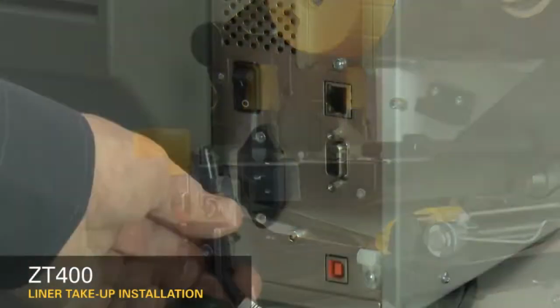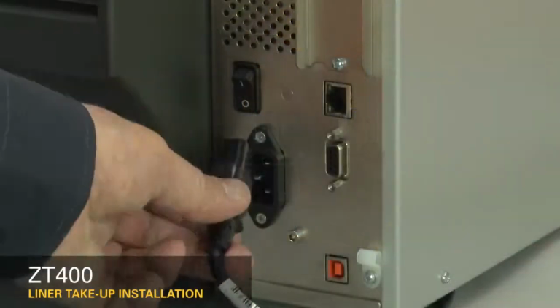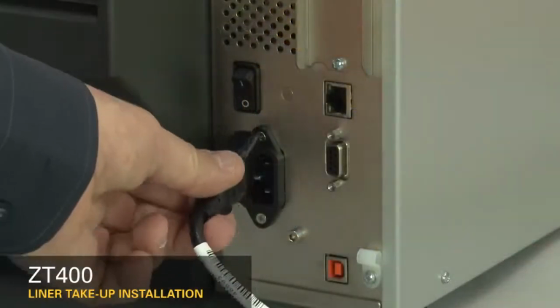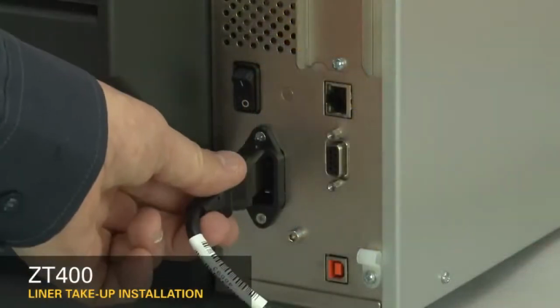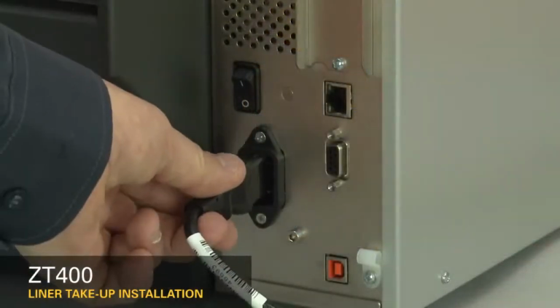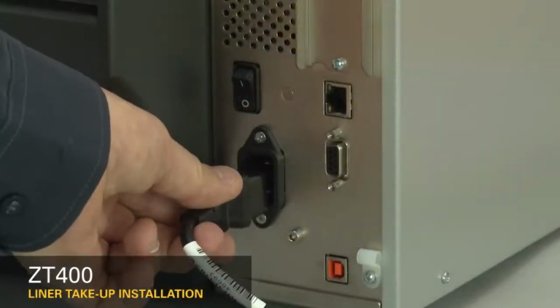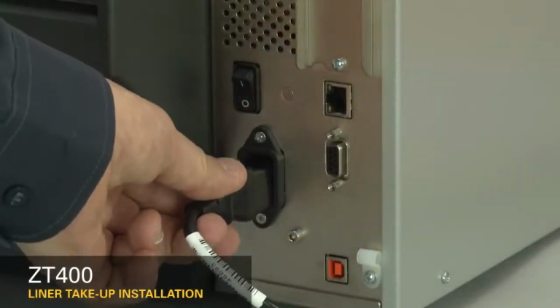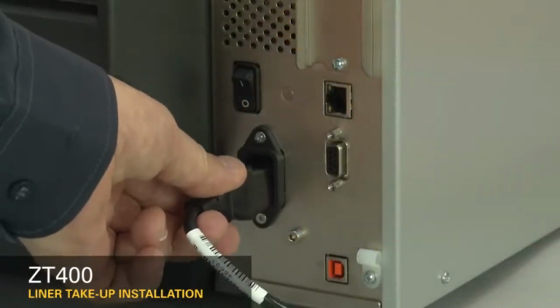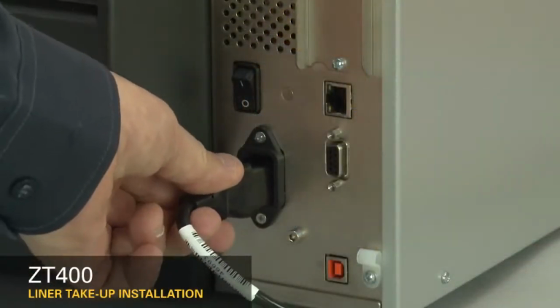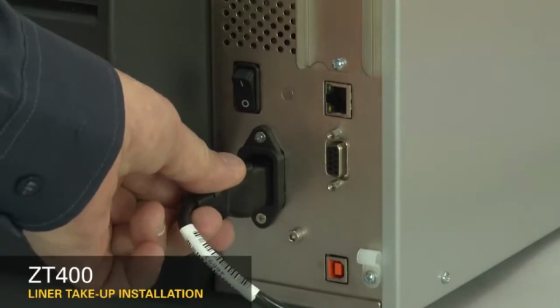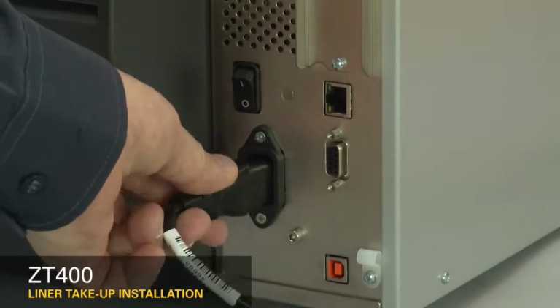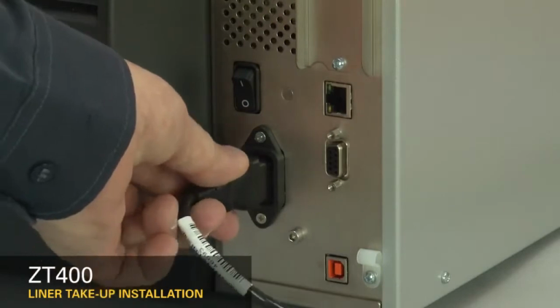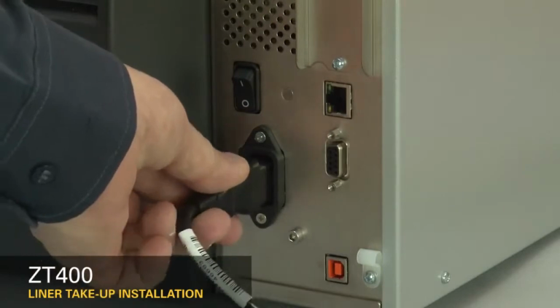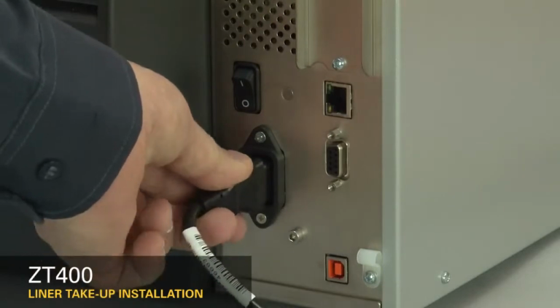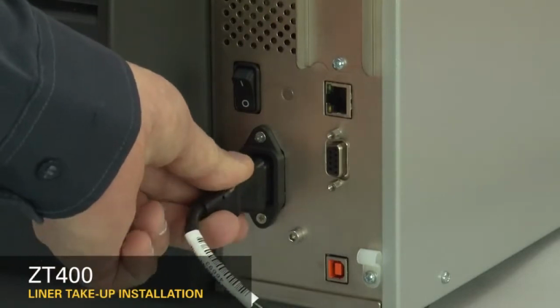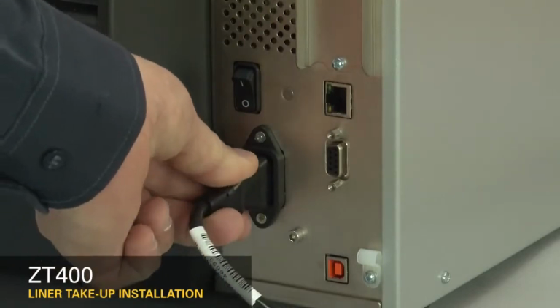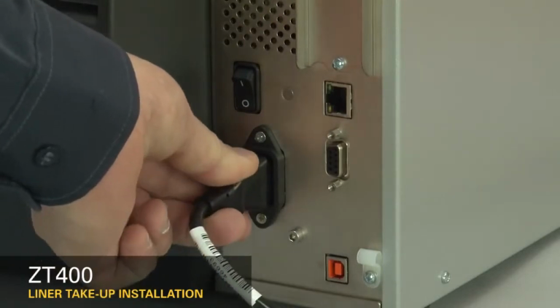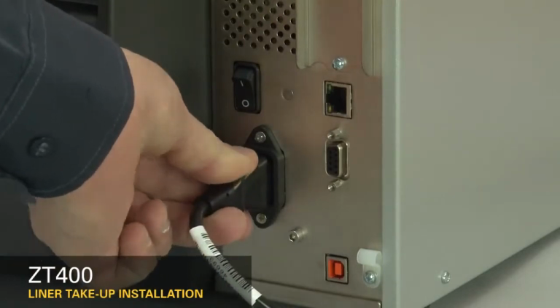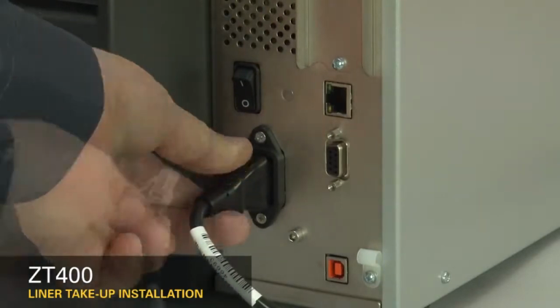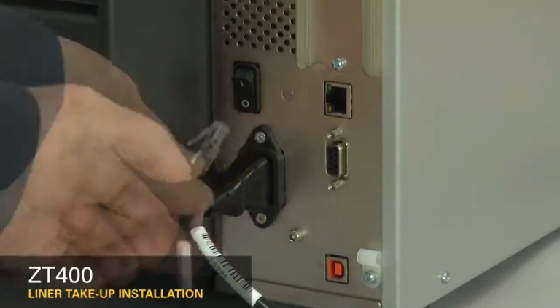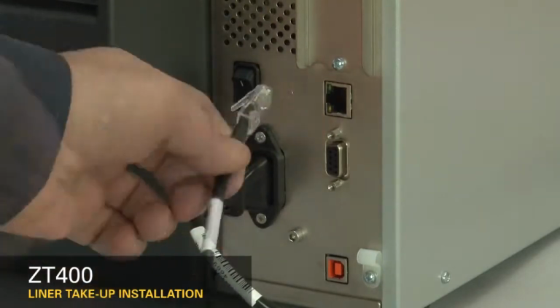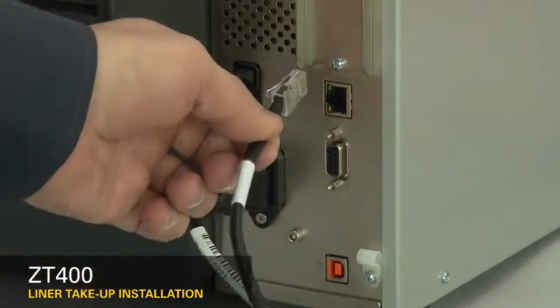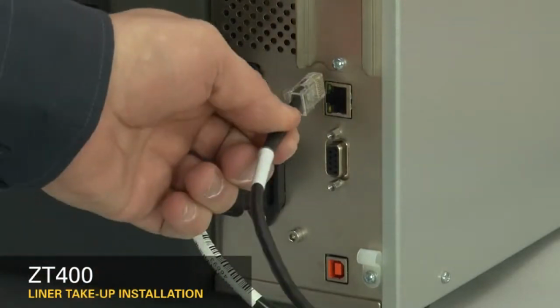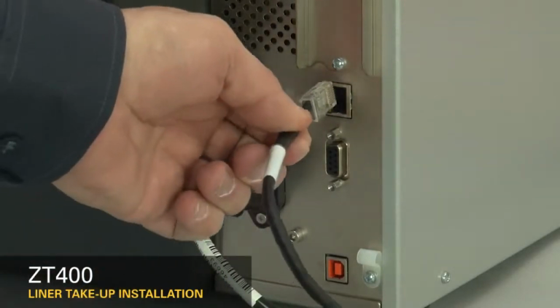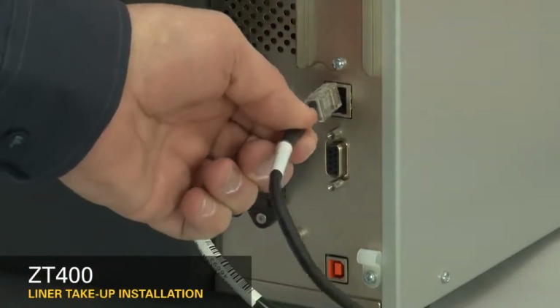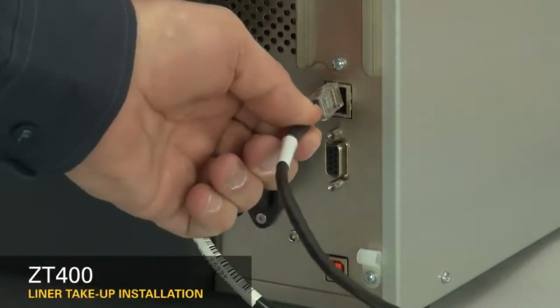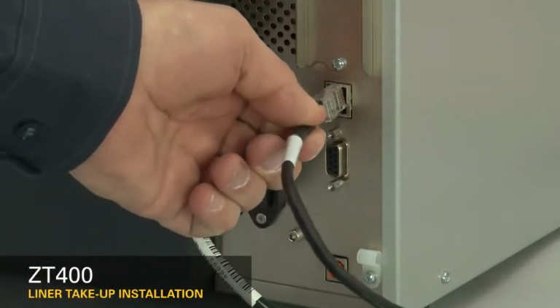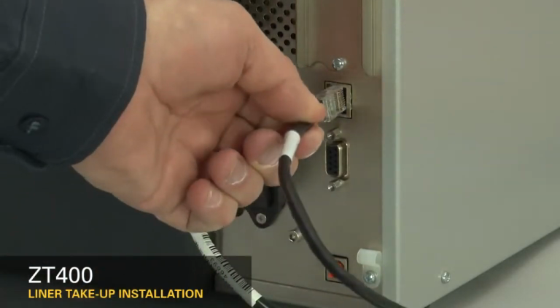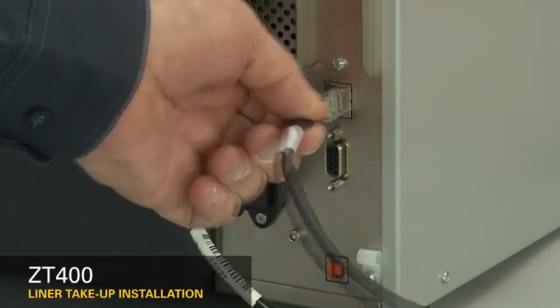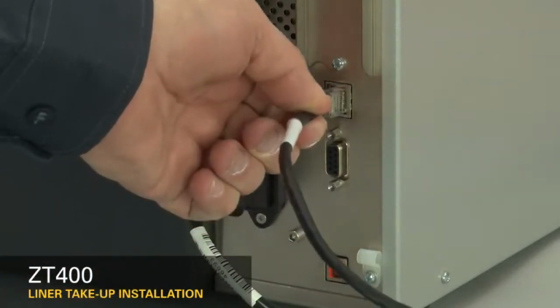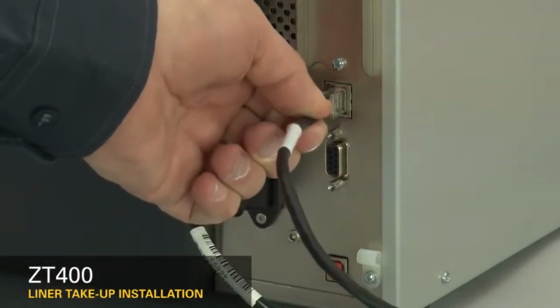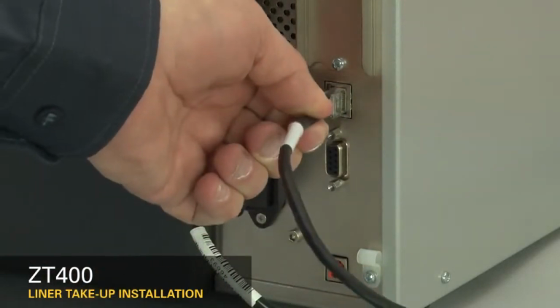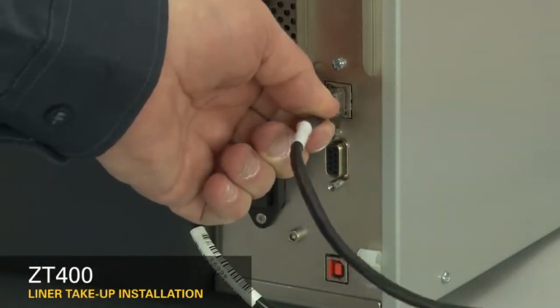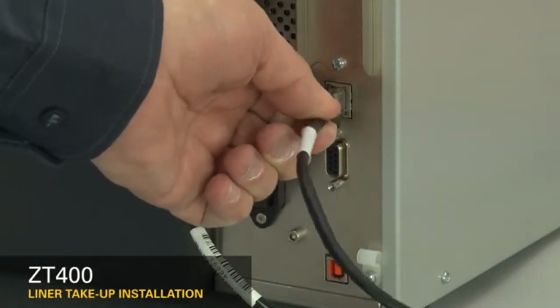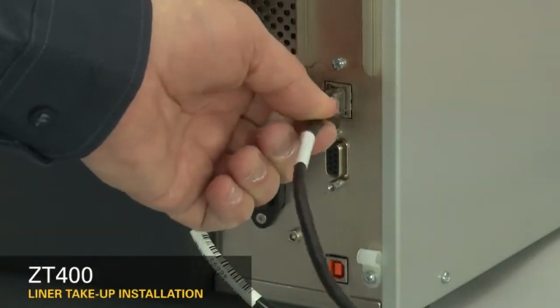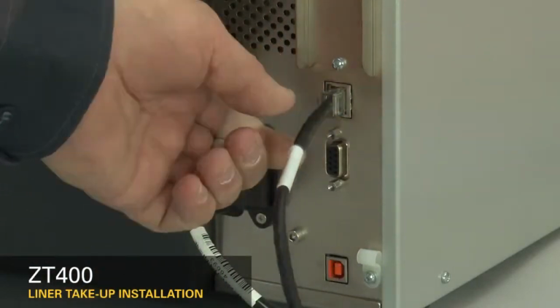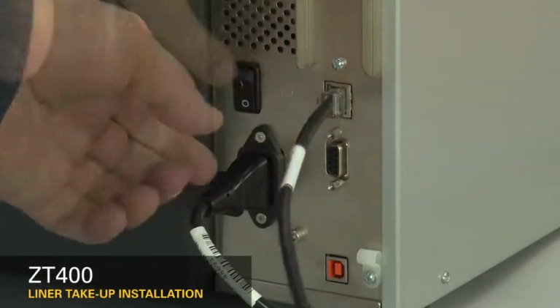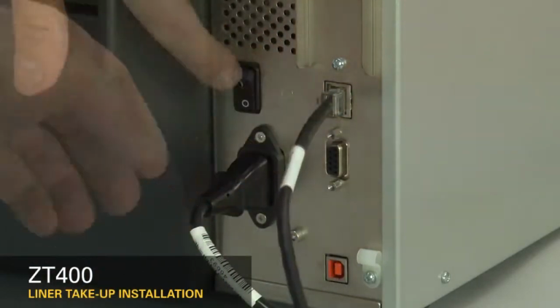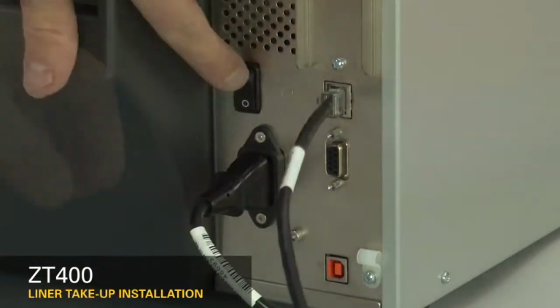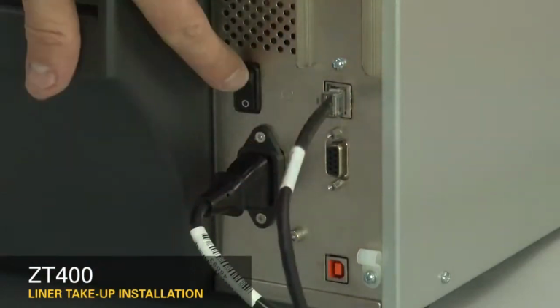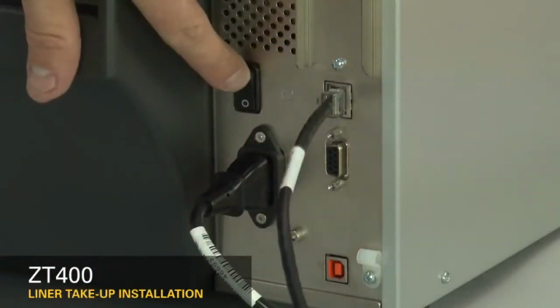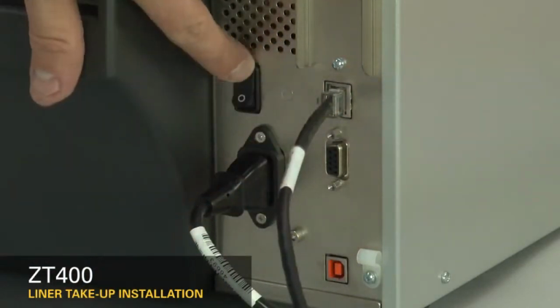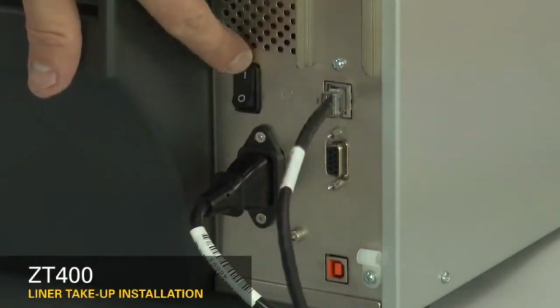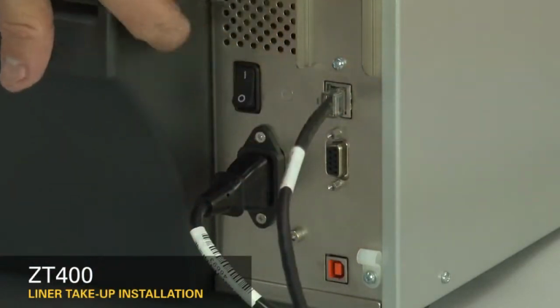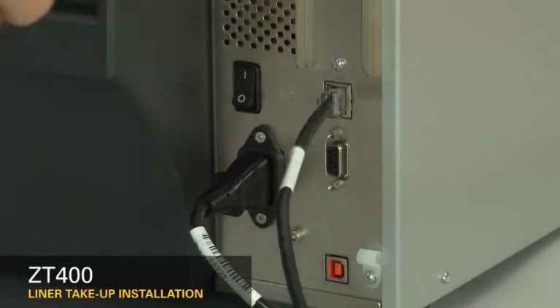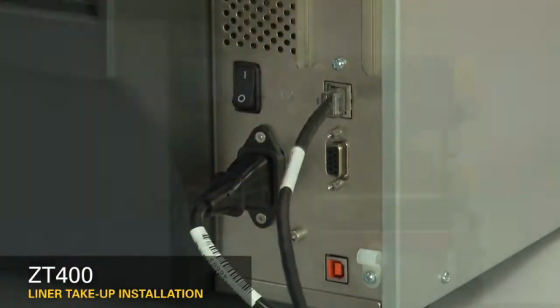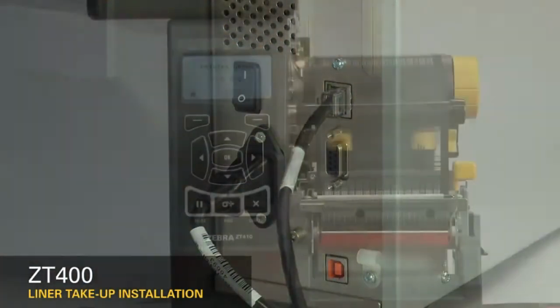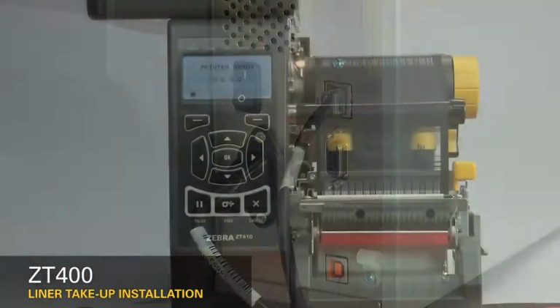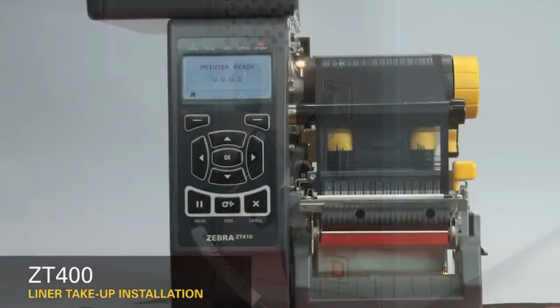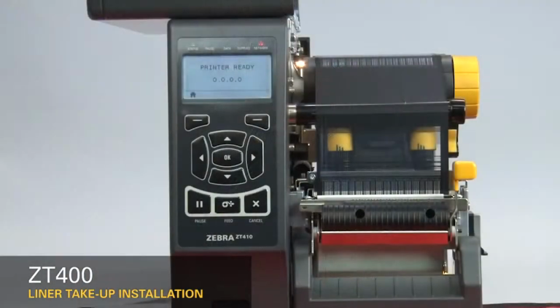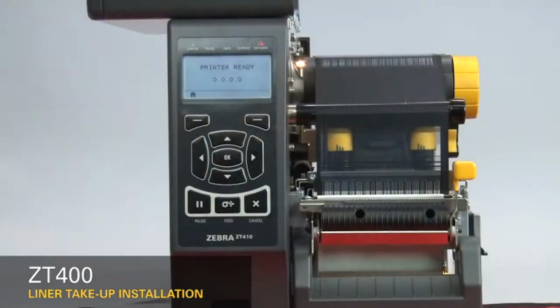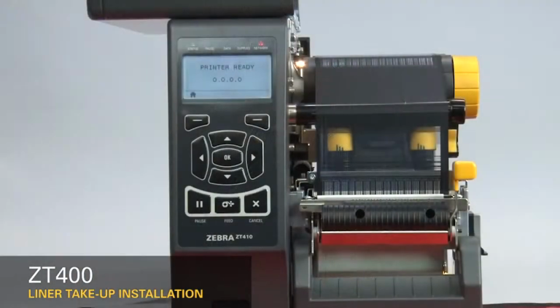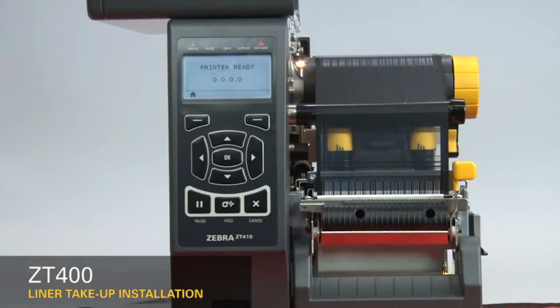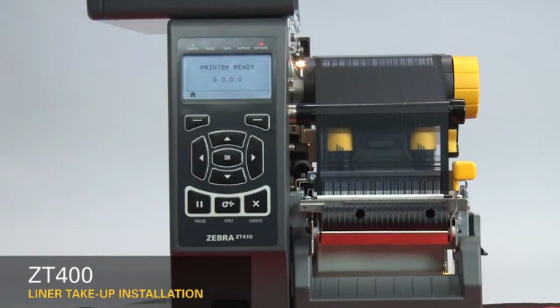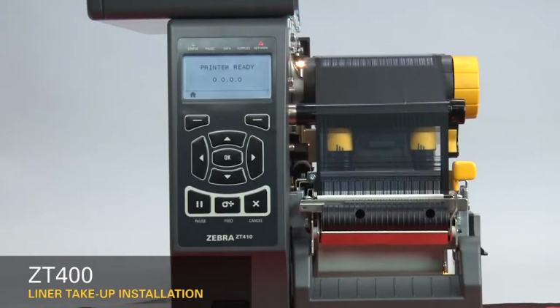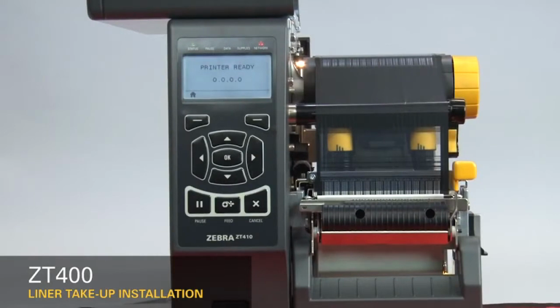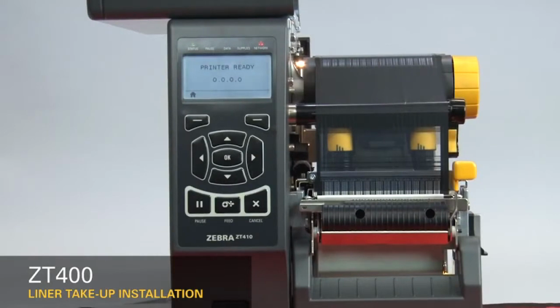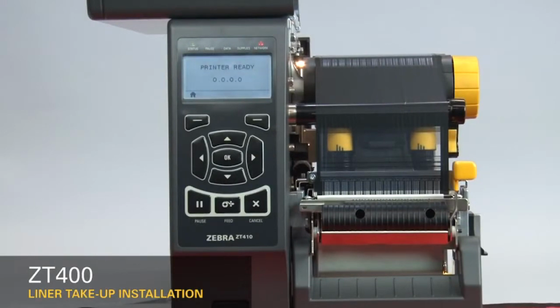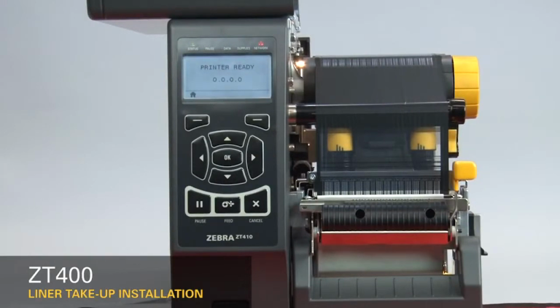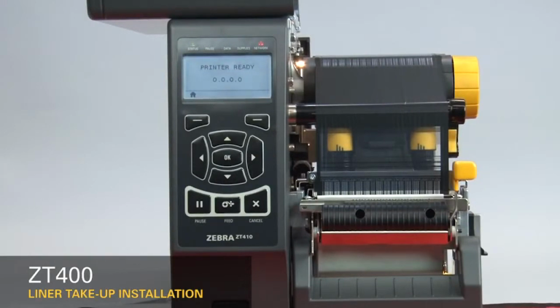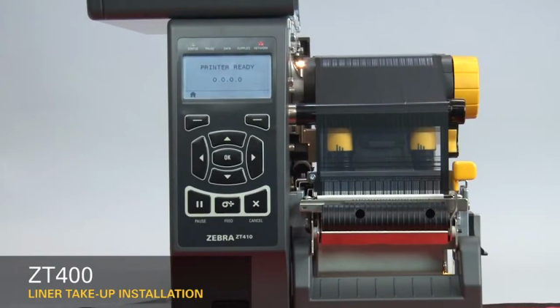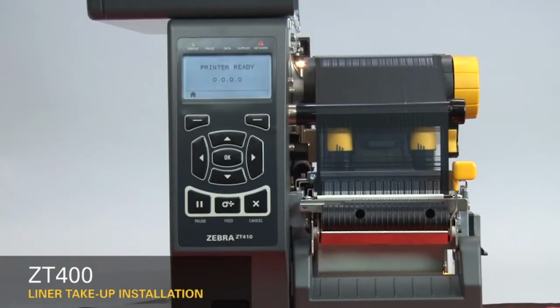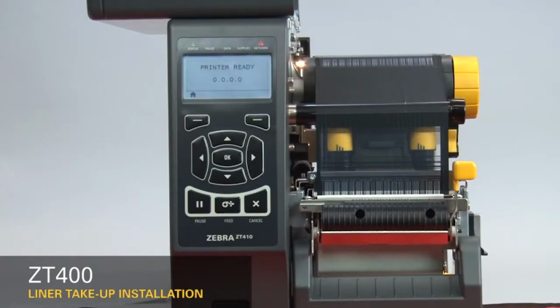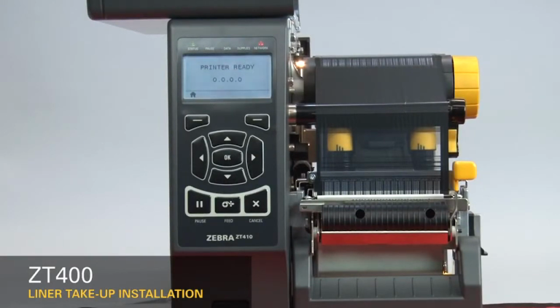Reconnect the power cord and data cables. Turn on the printer. Set the printer to peel-off mode.